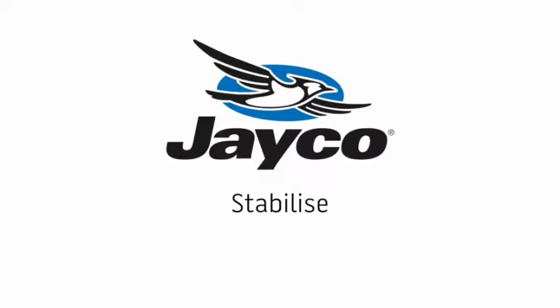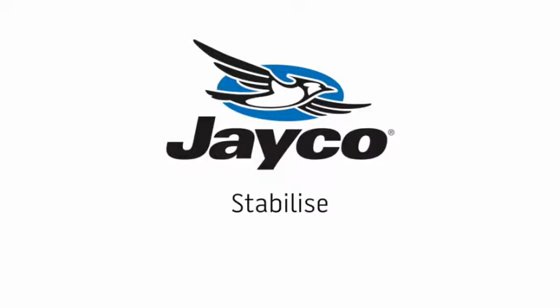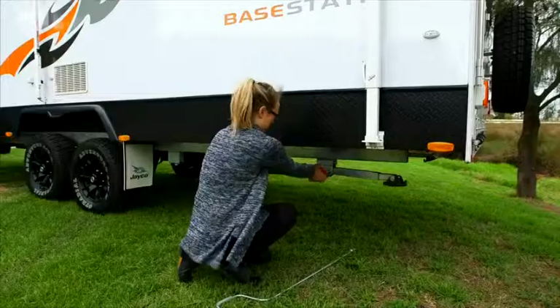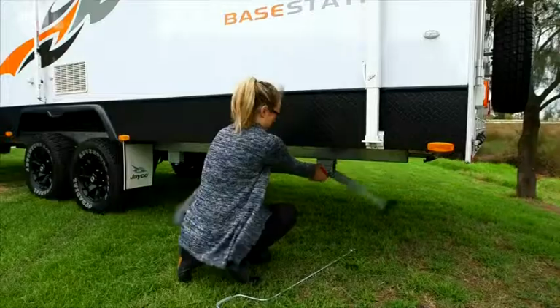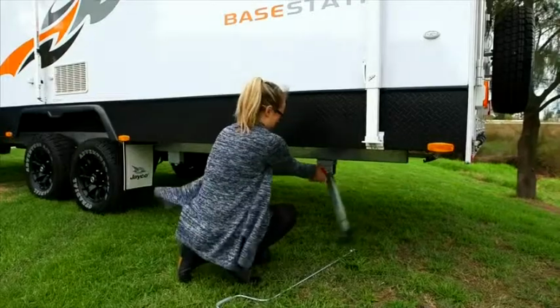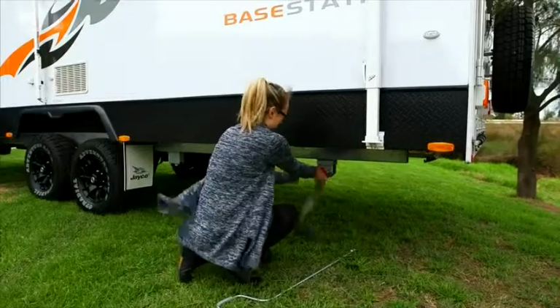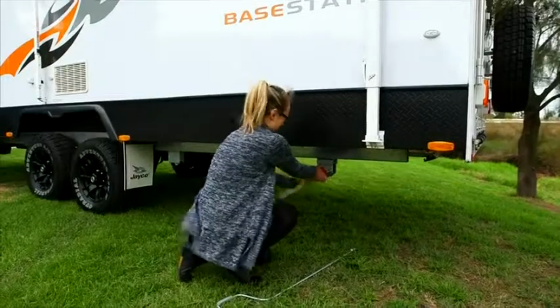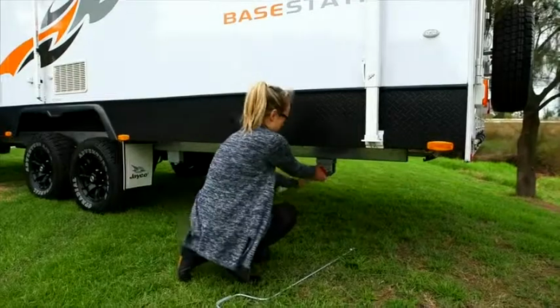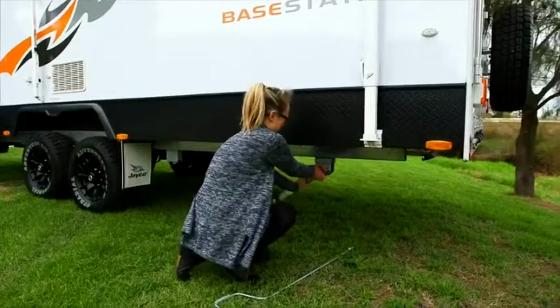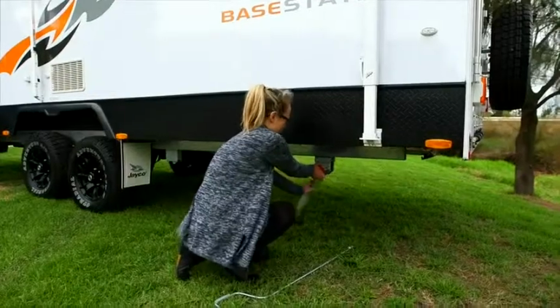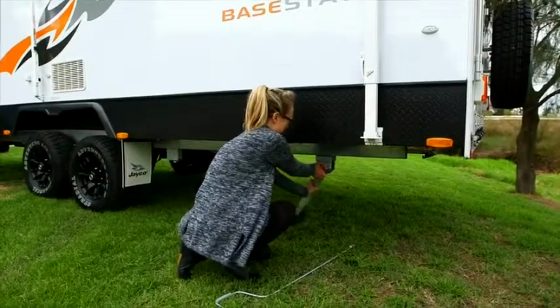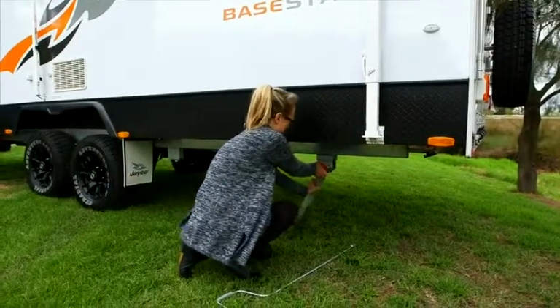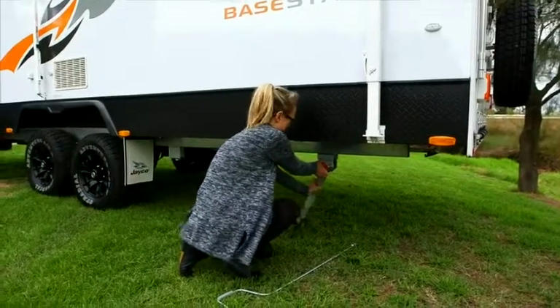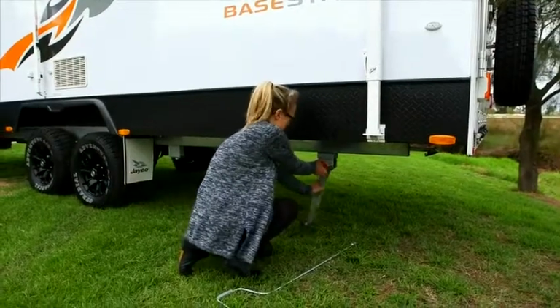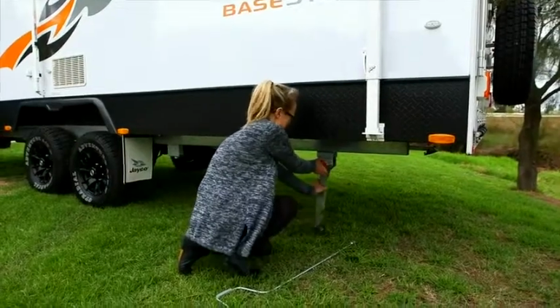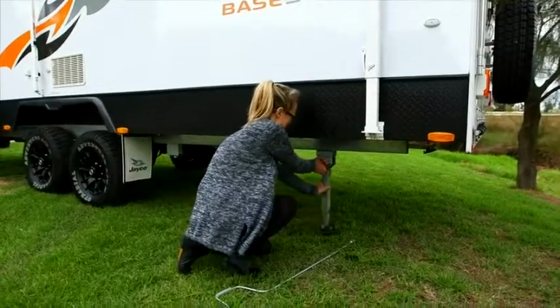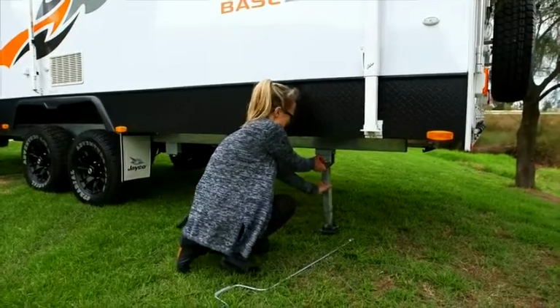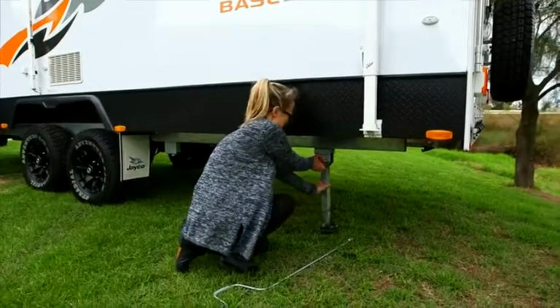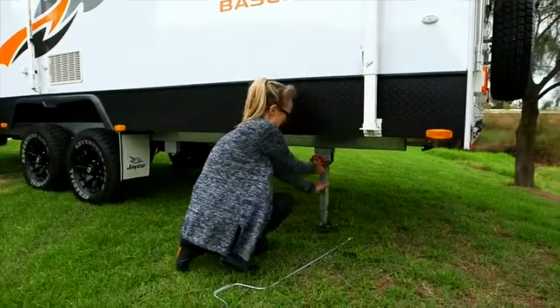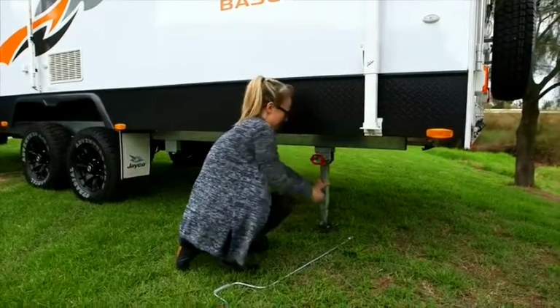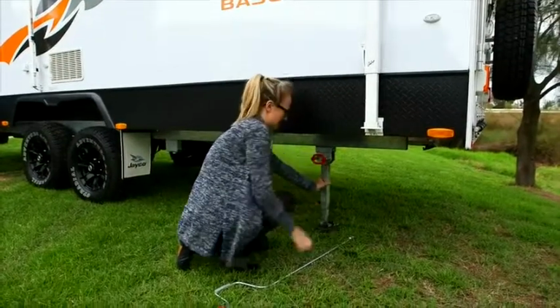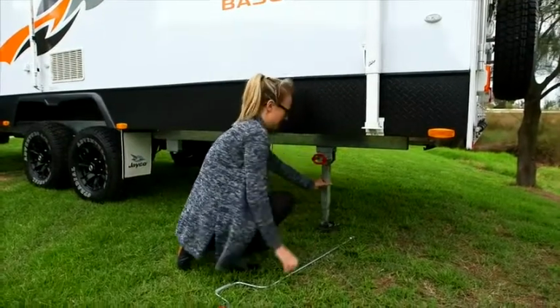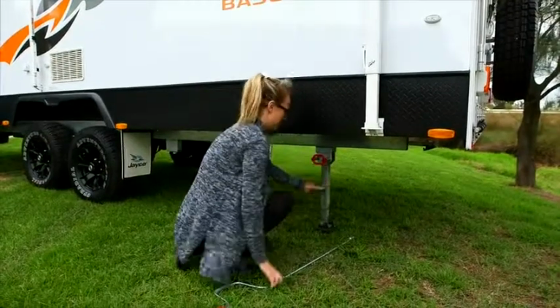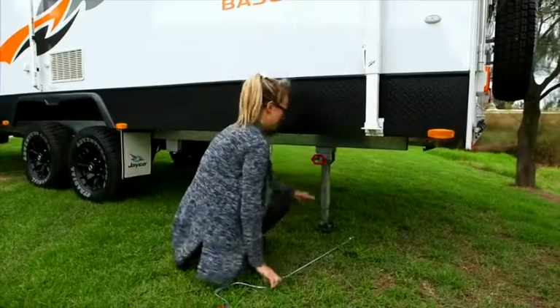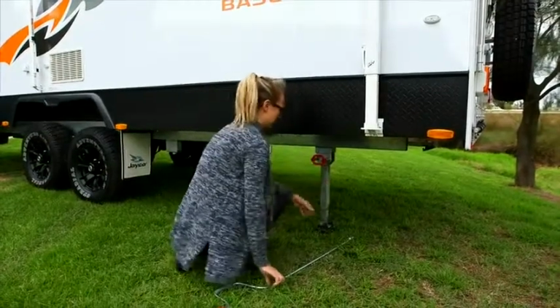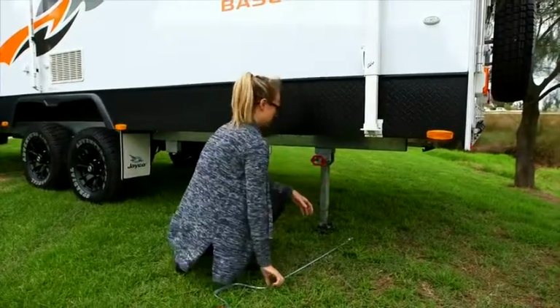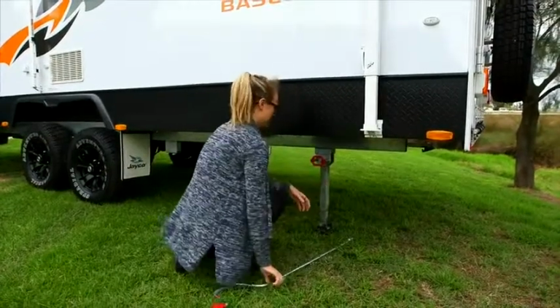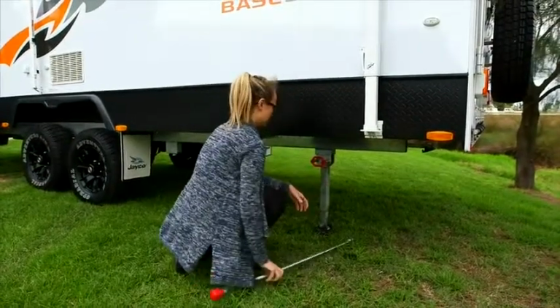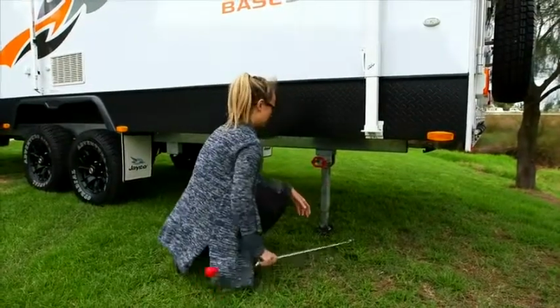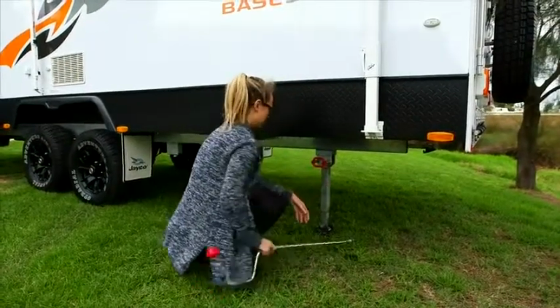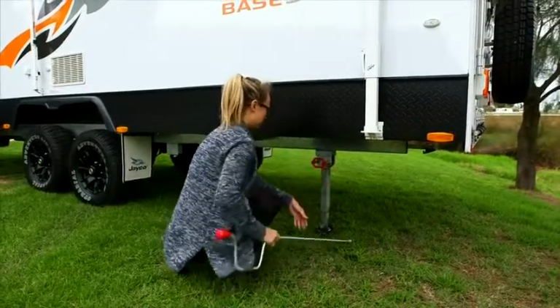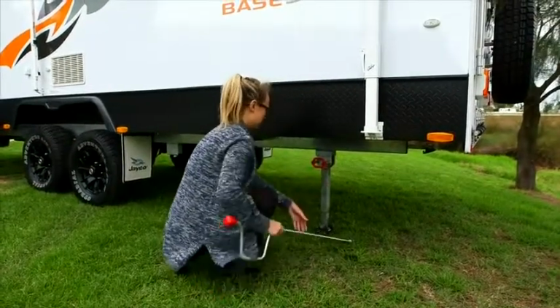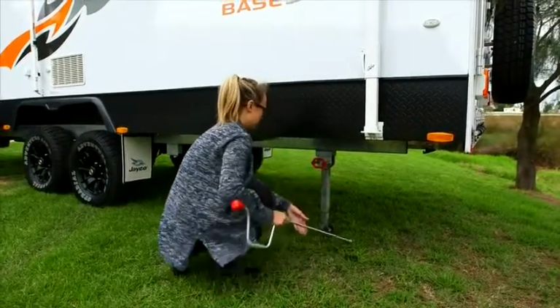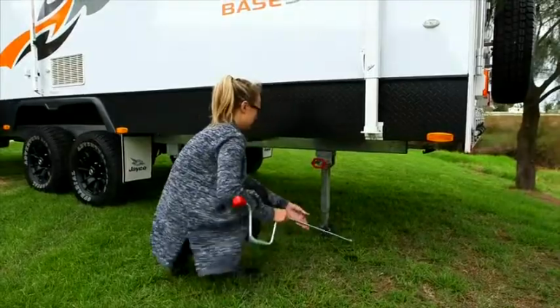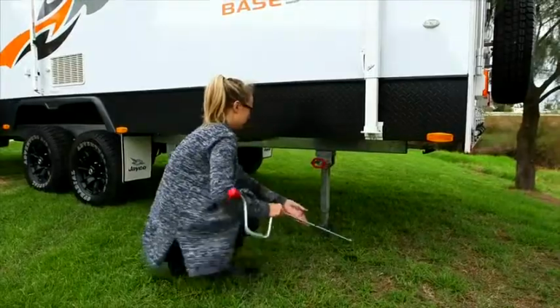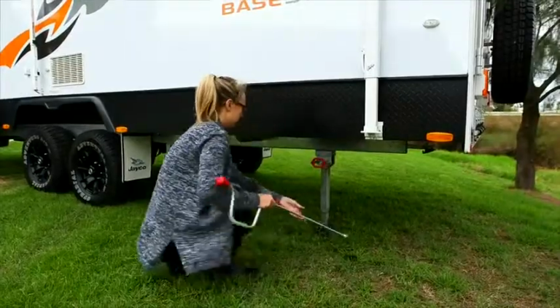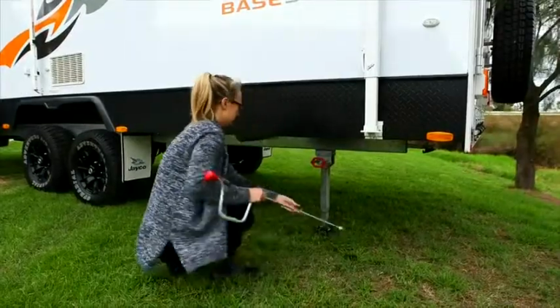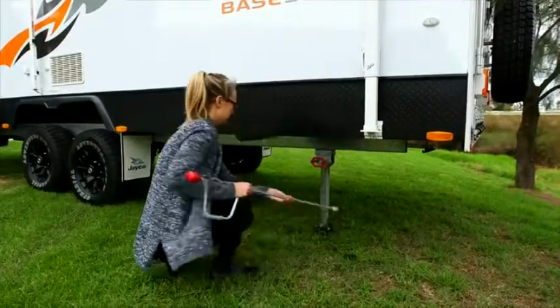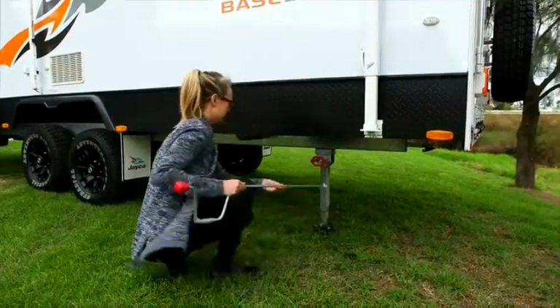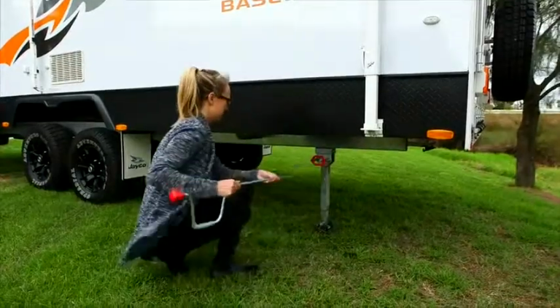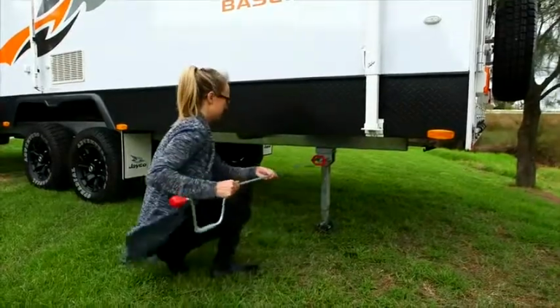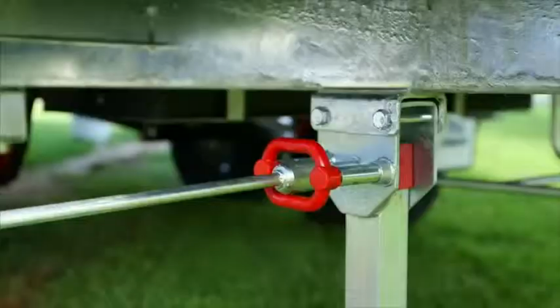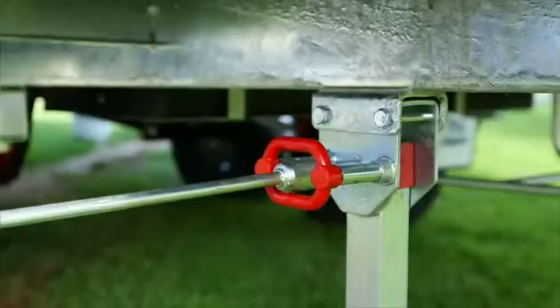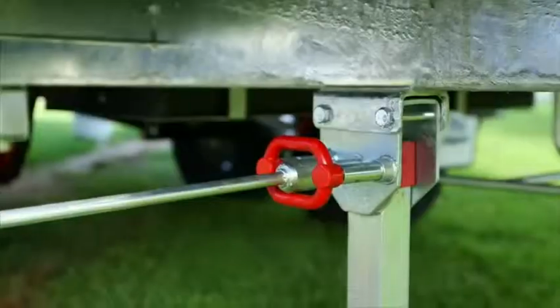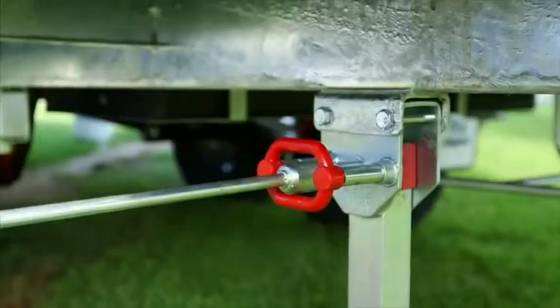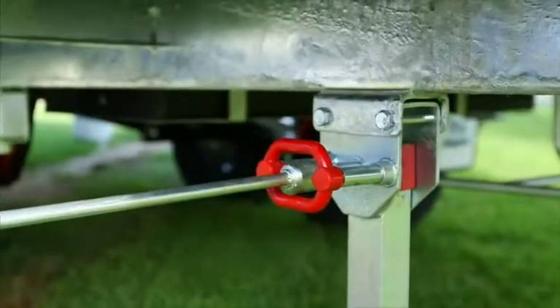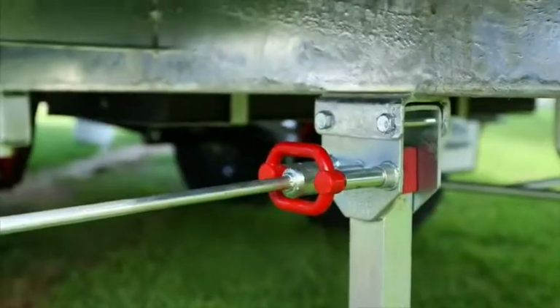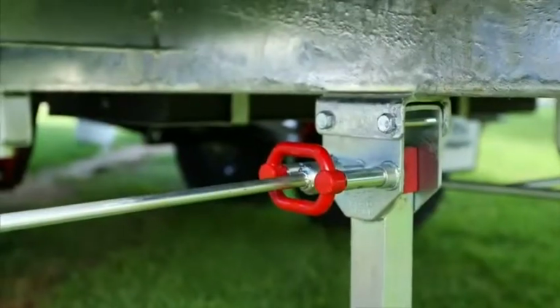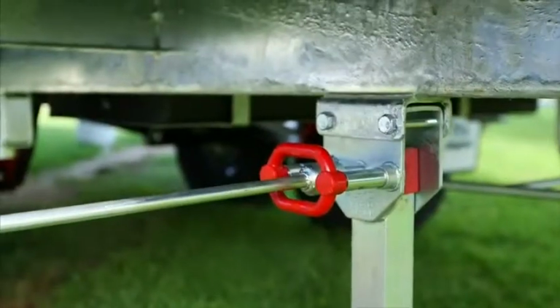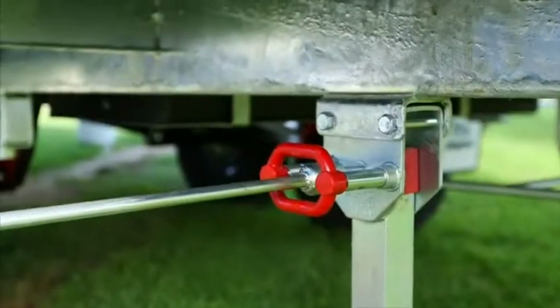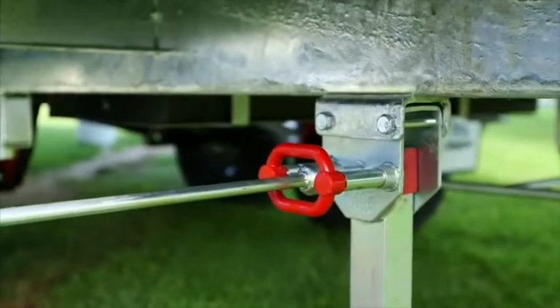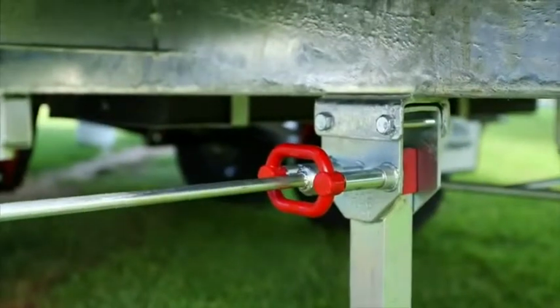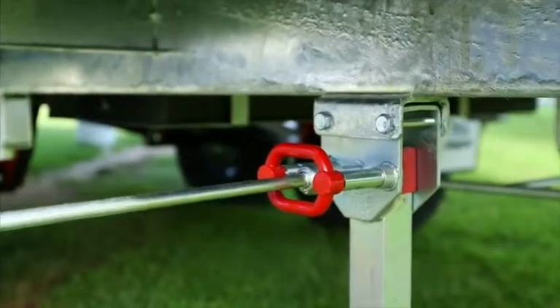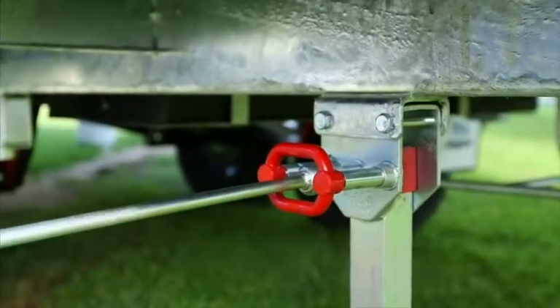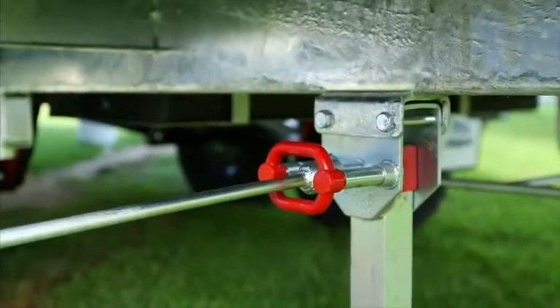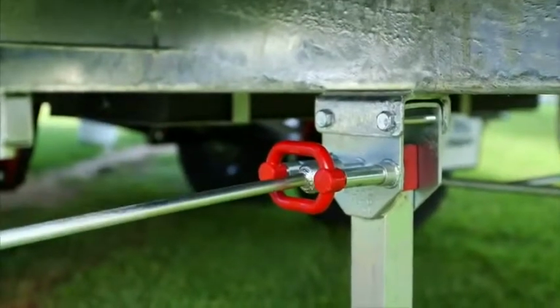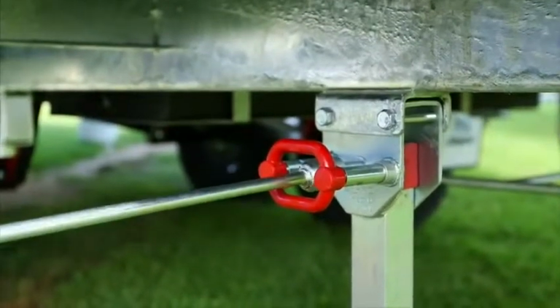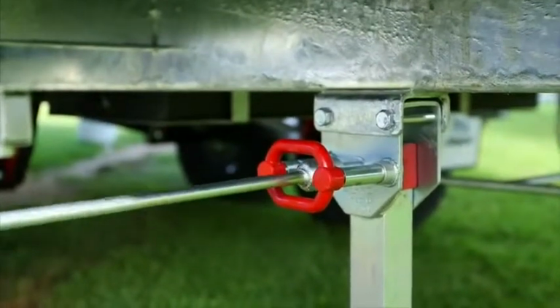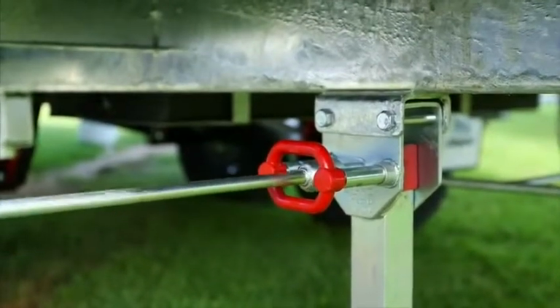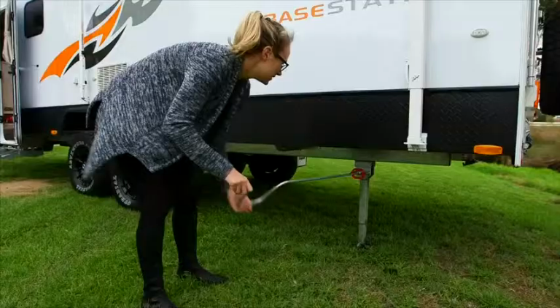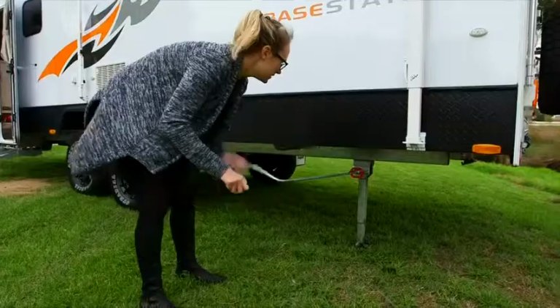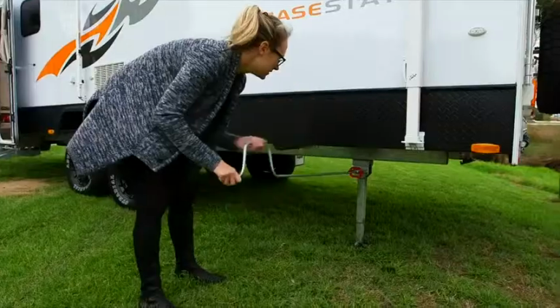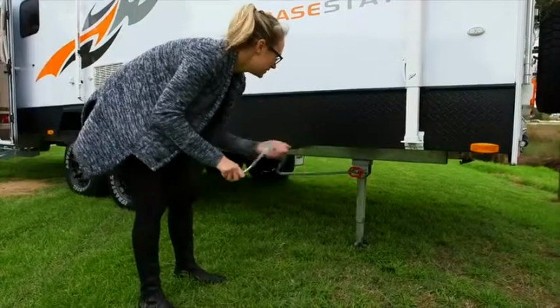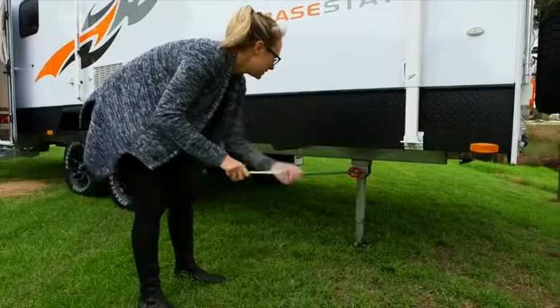To stabilise your van, use the jacks at each corner using the handle. Wind down until all four legs are on the ground.